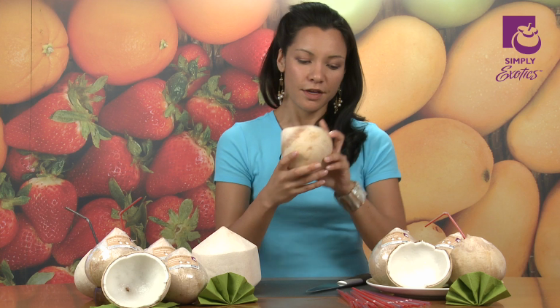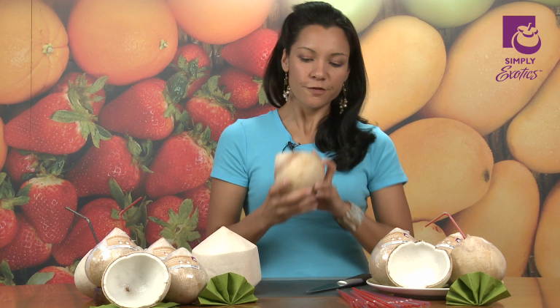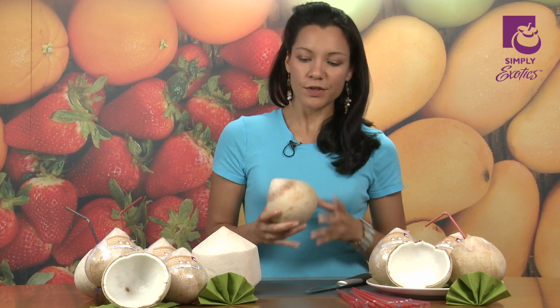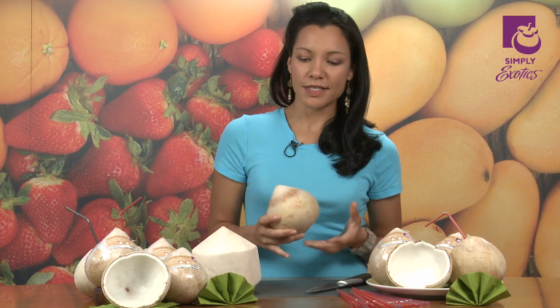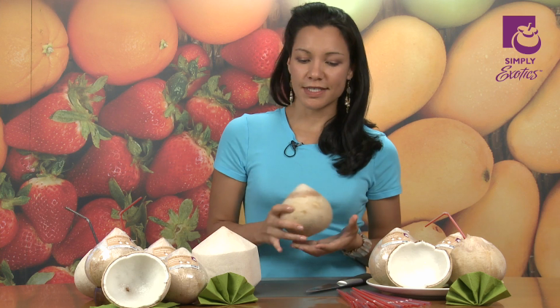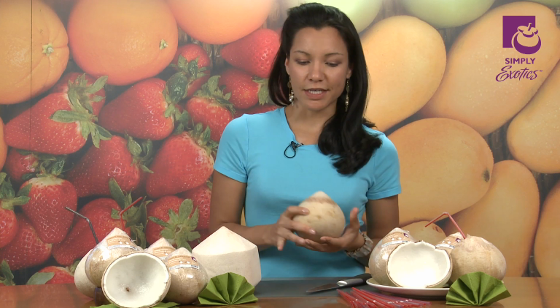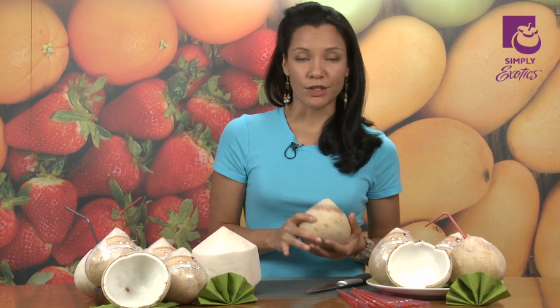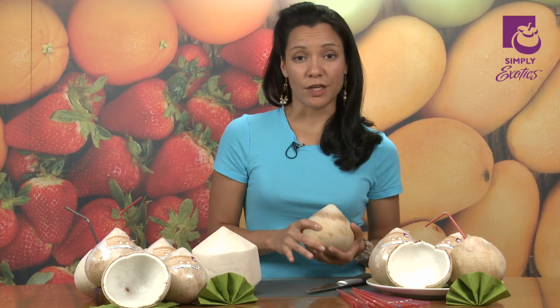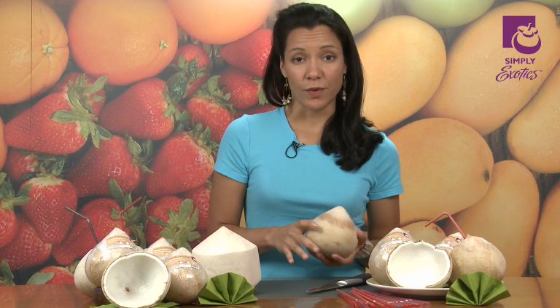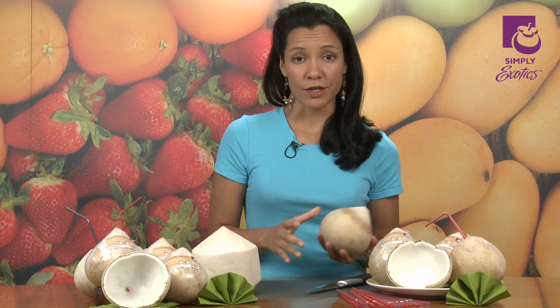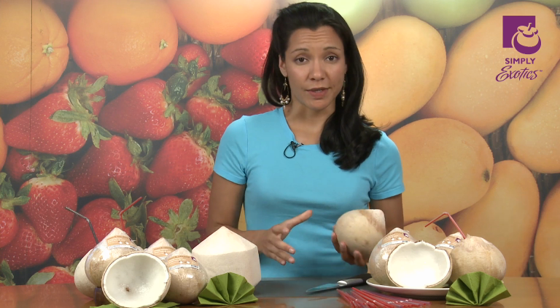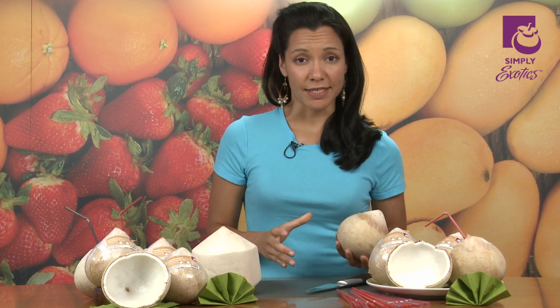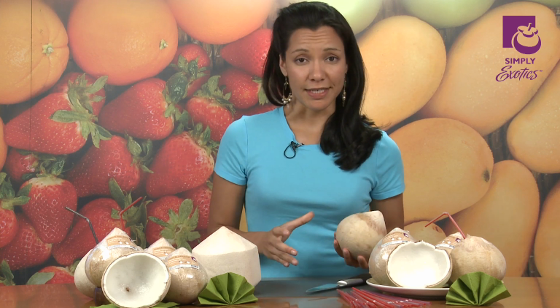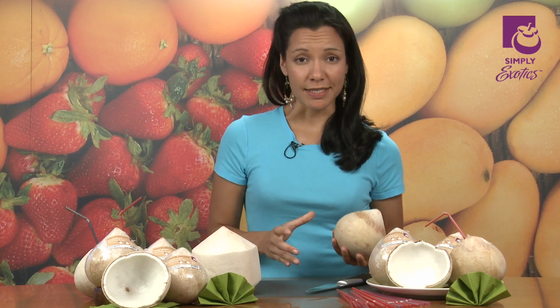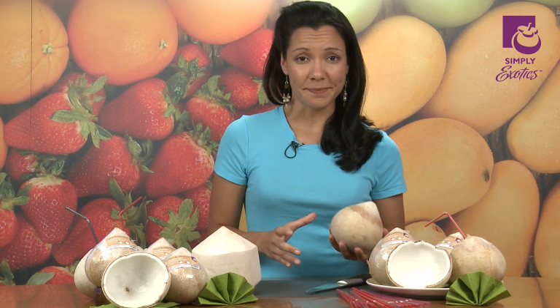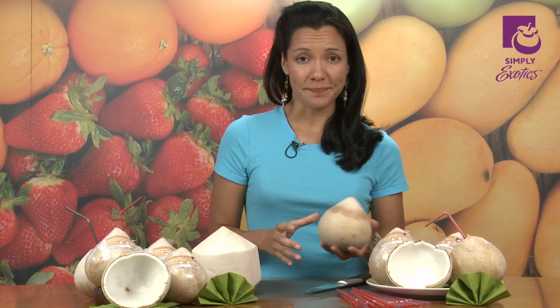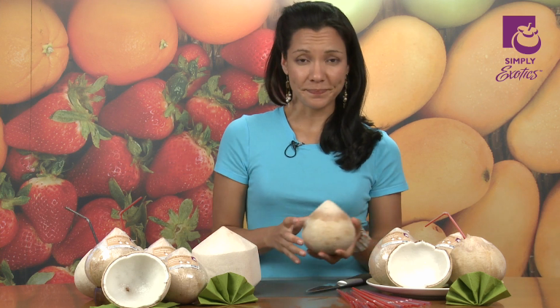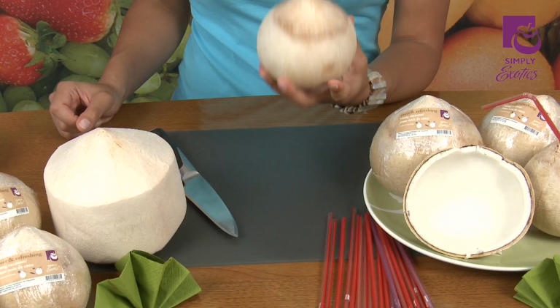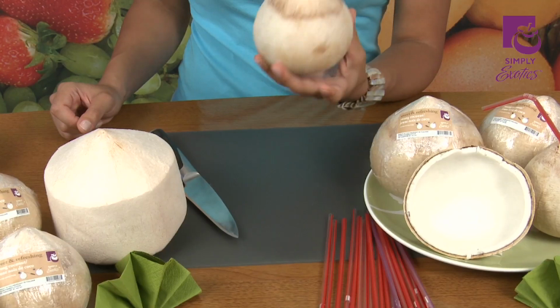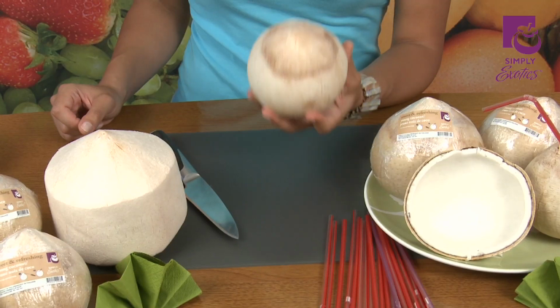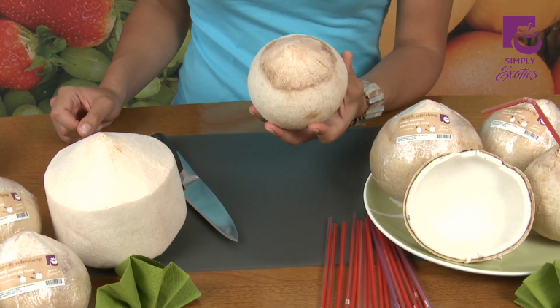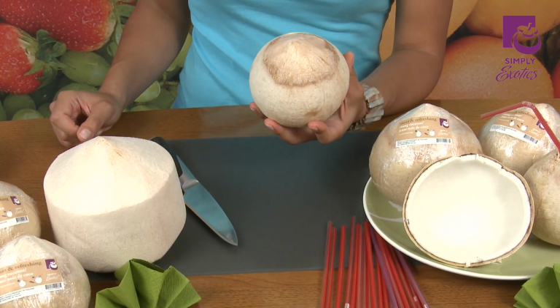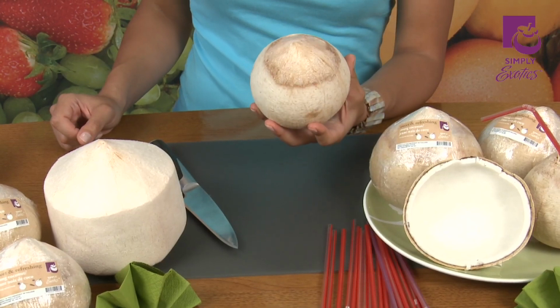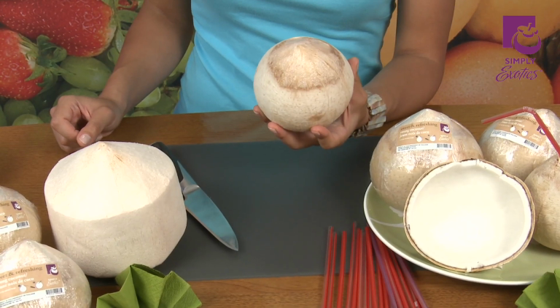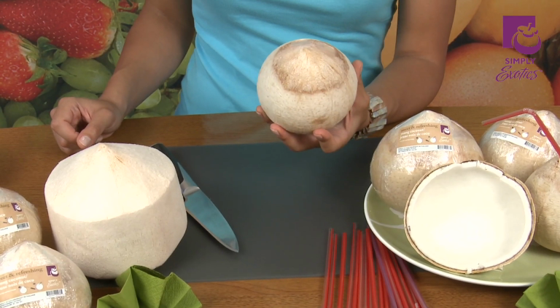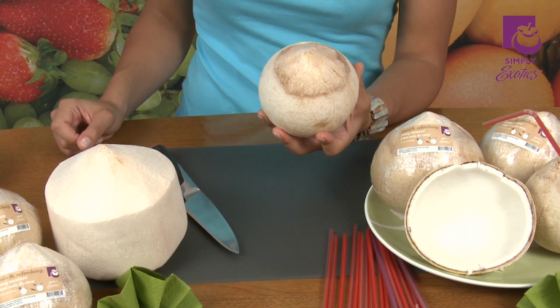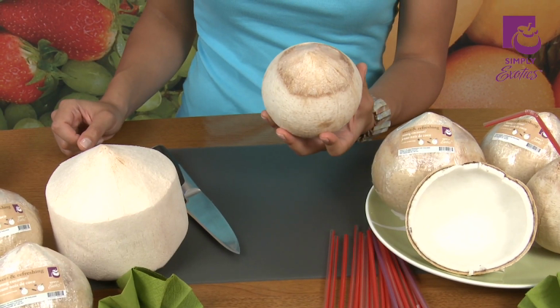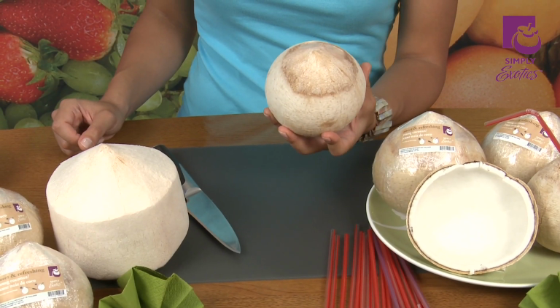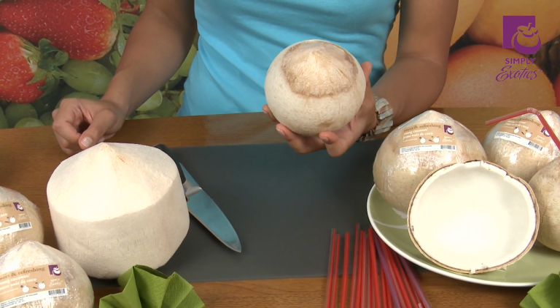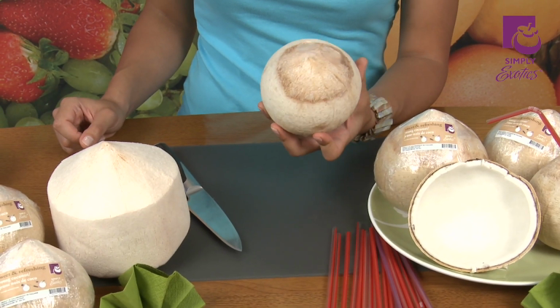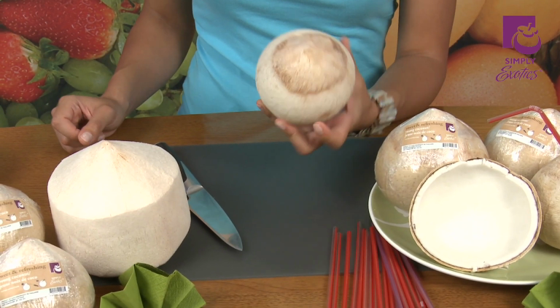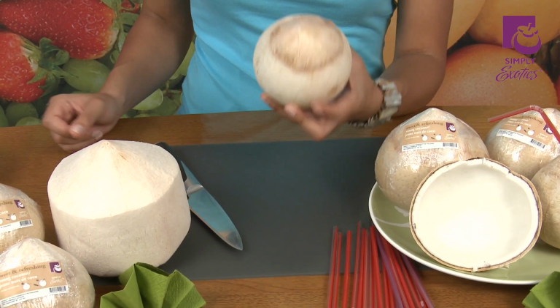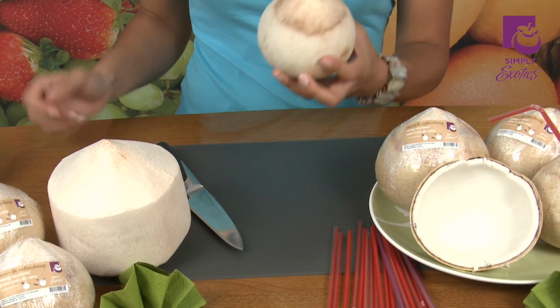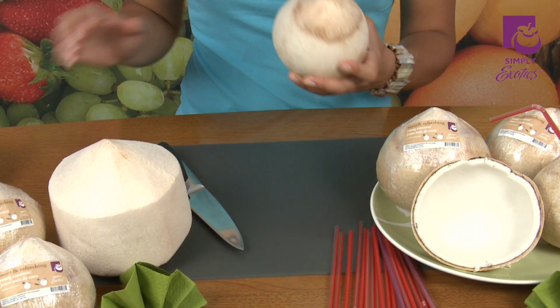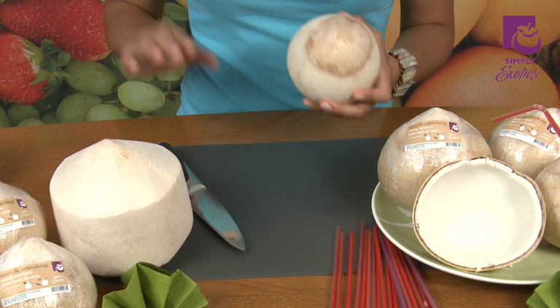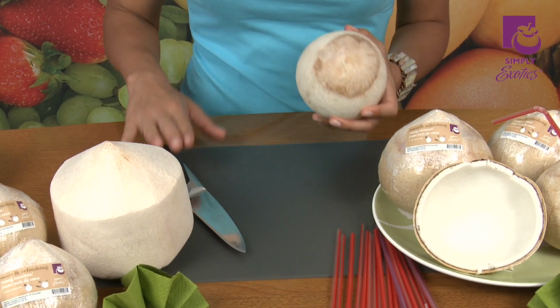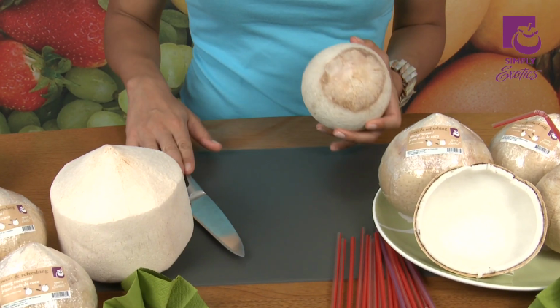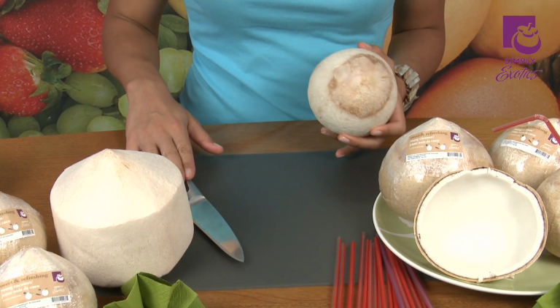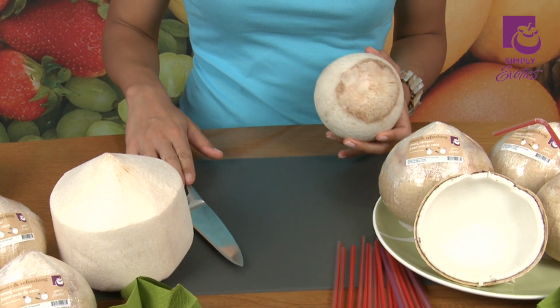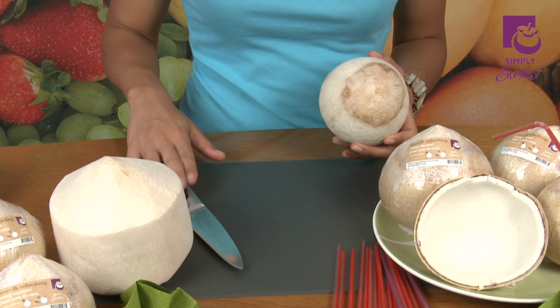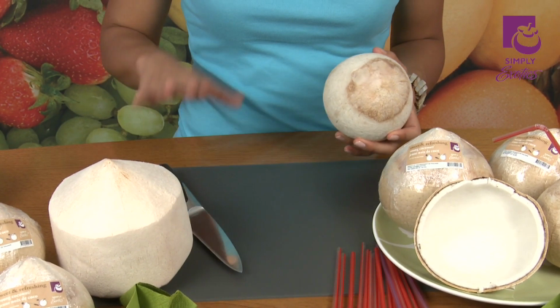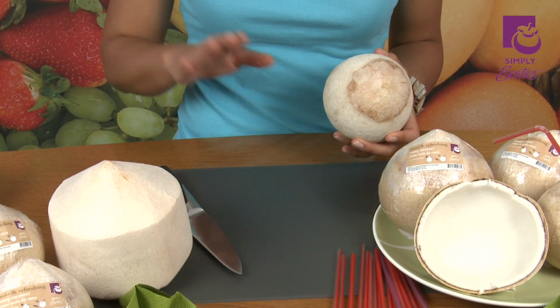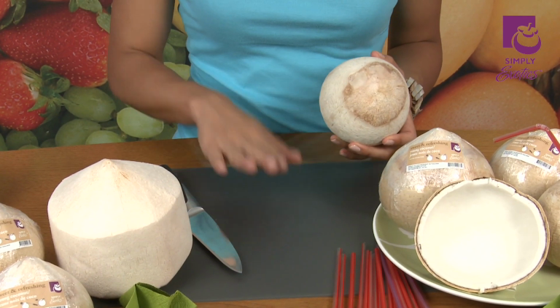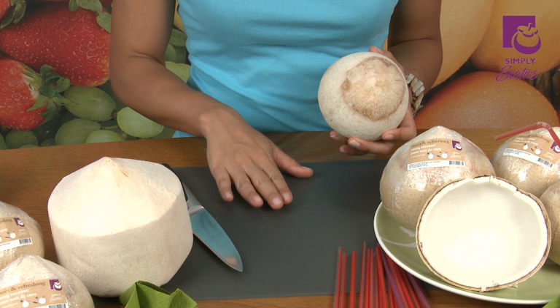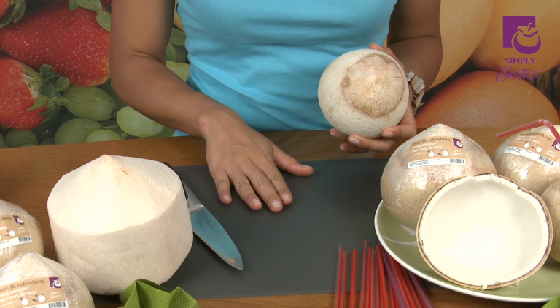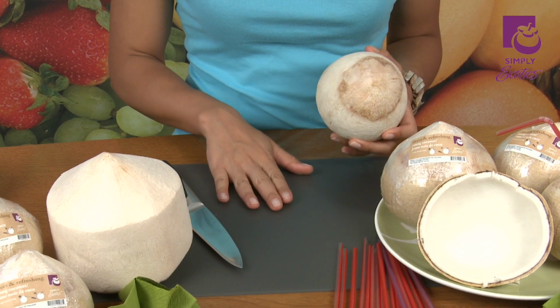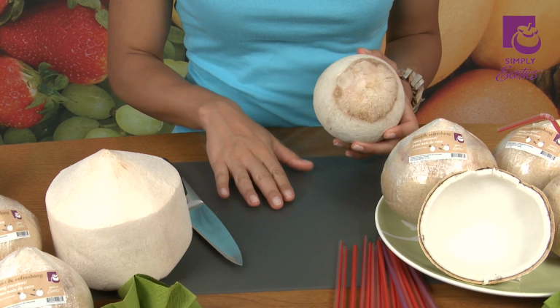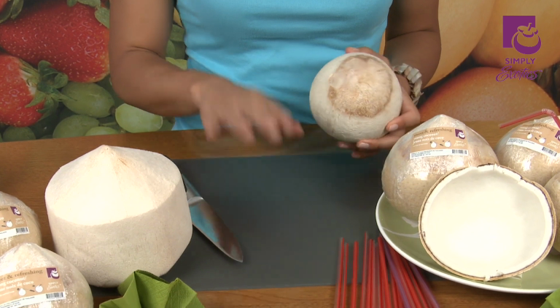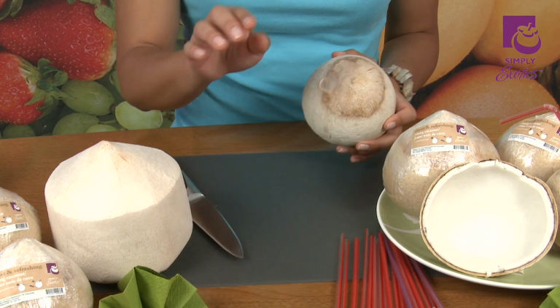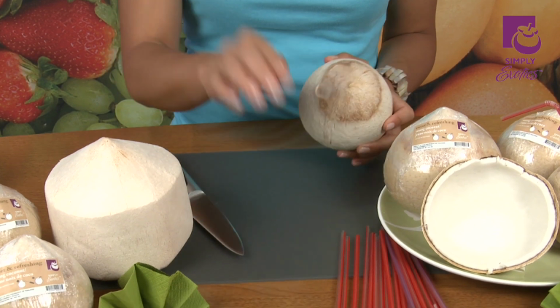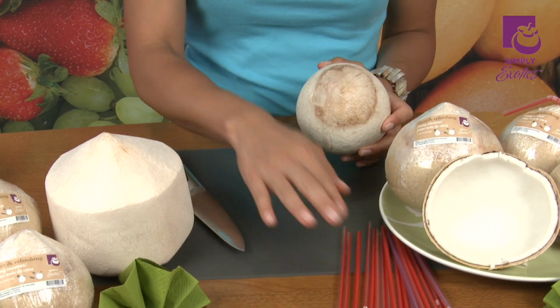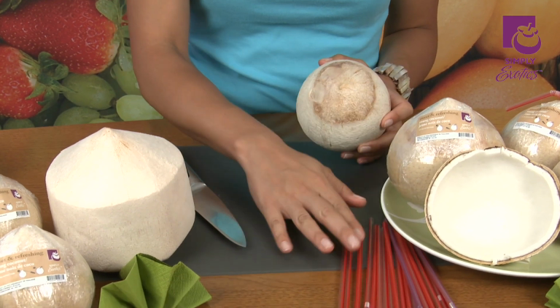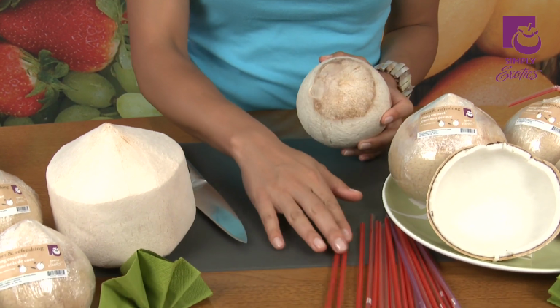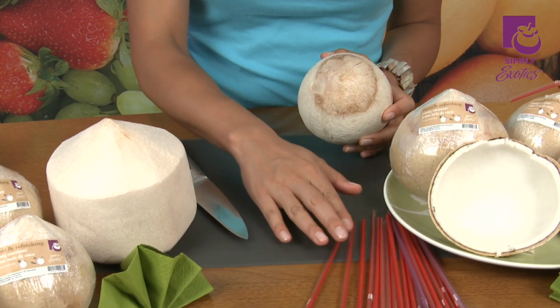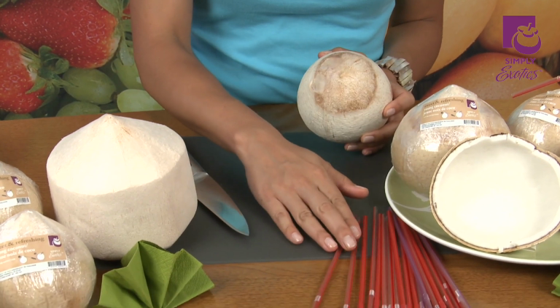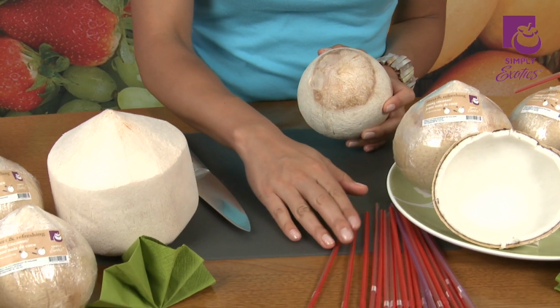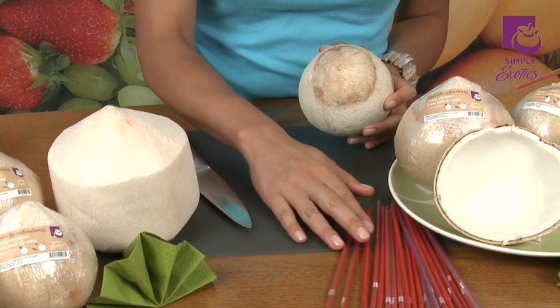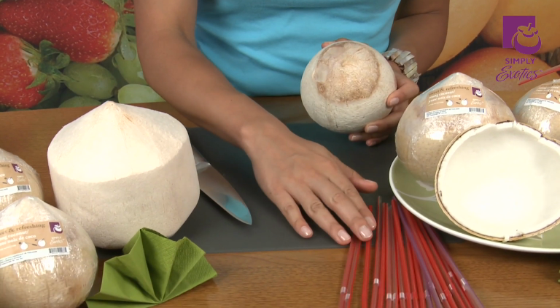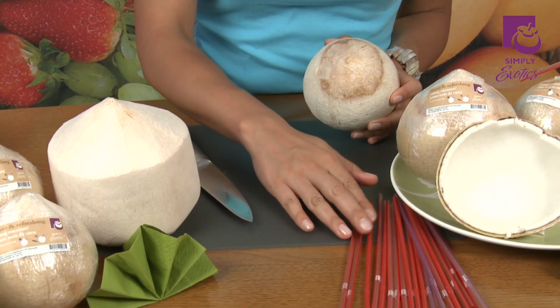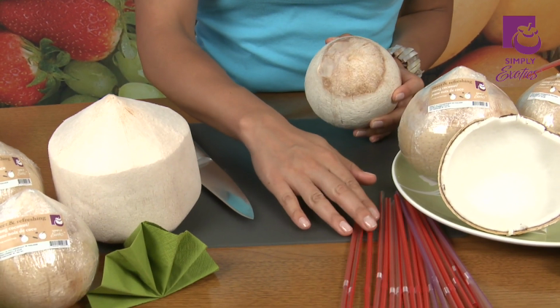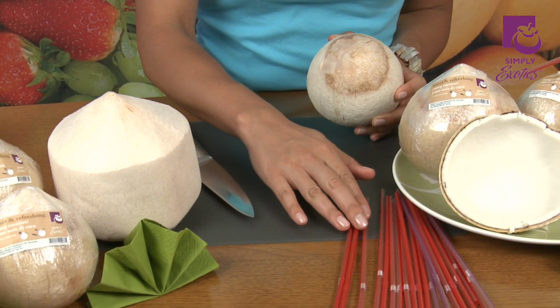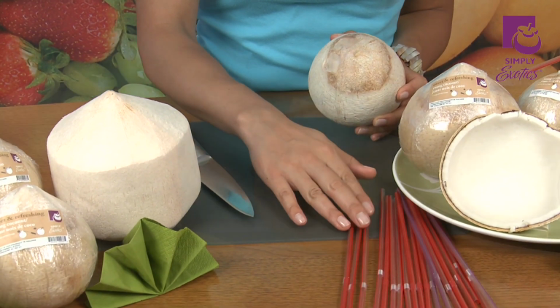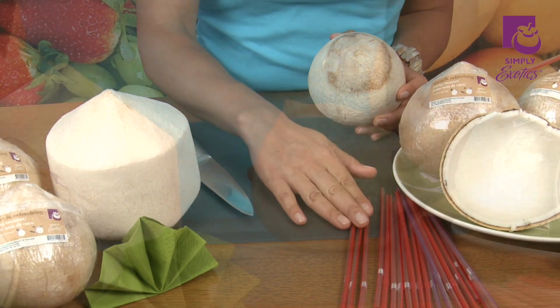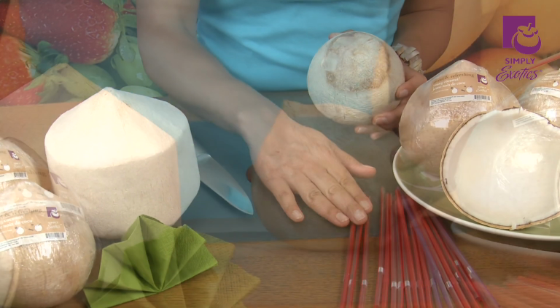First let's take a look at what you're going to need: one fresh young coconut, a knife, a cutting board, and a straw.